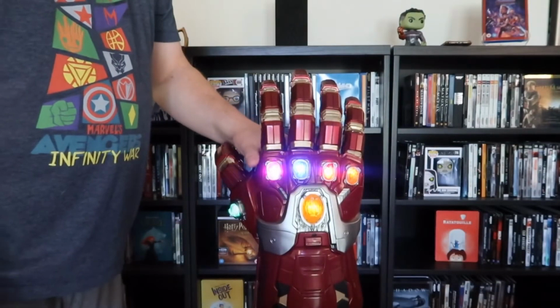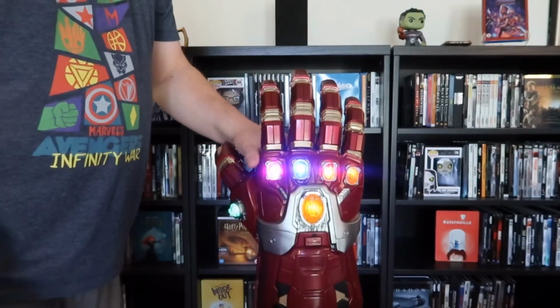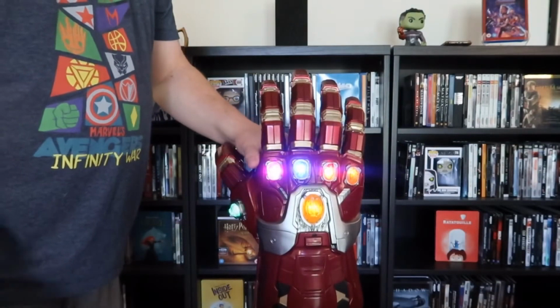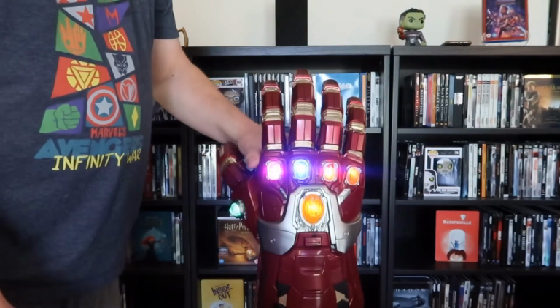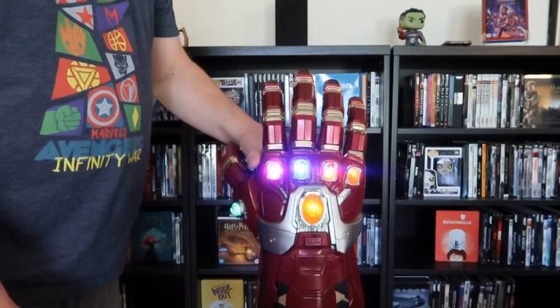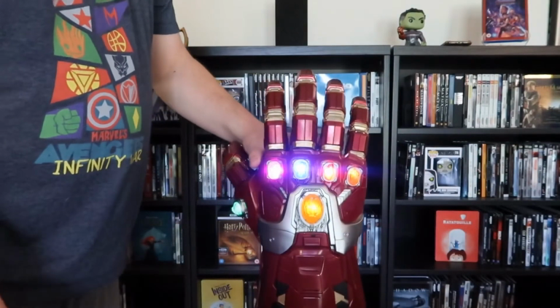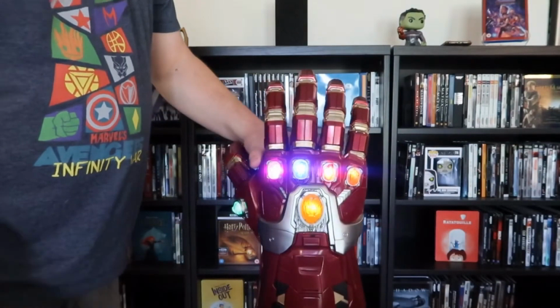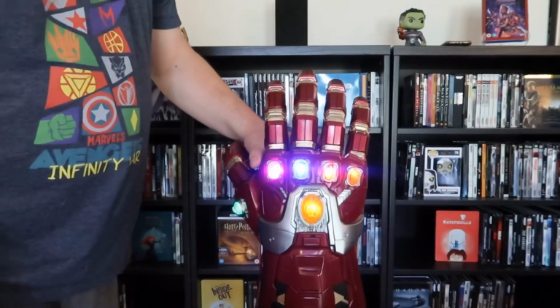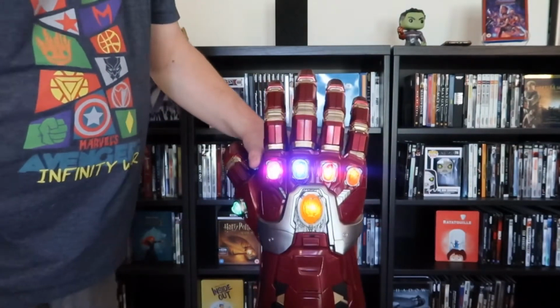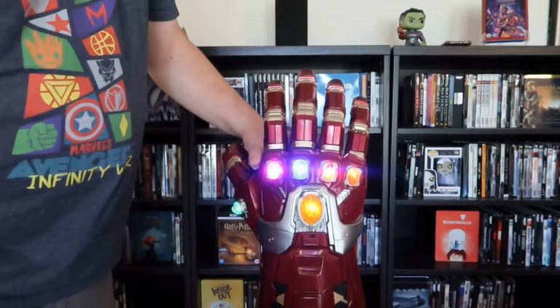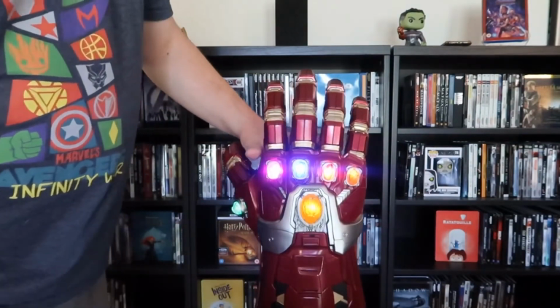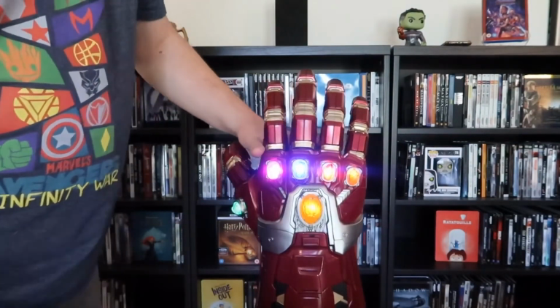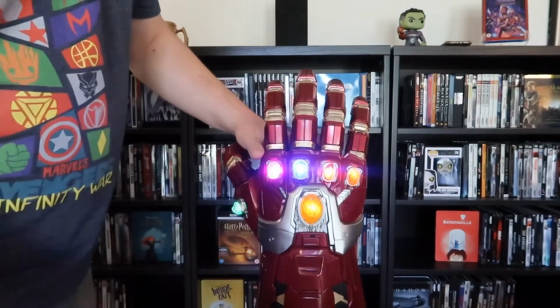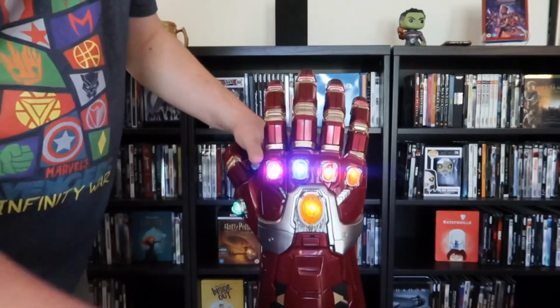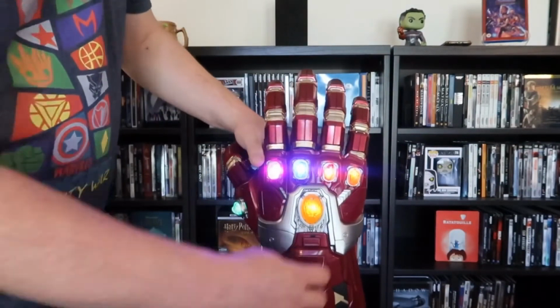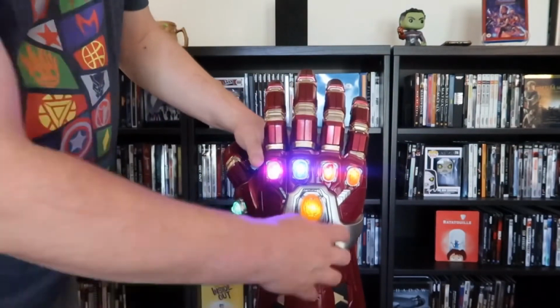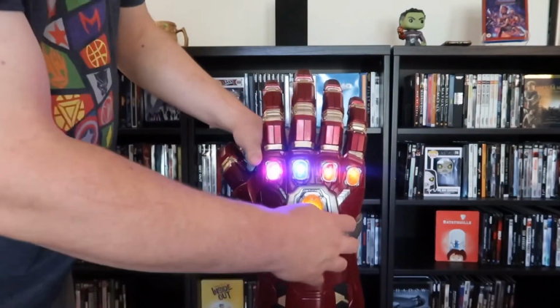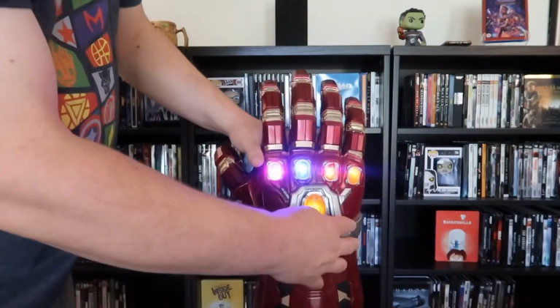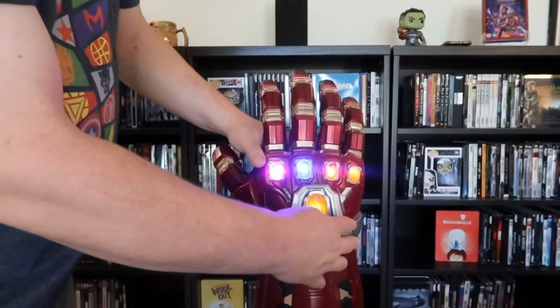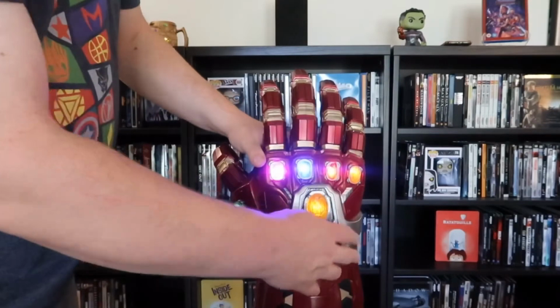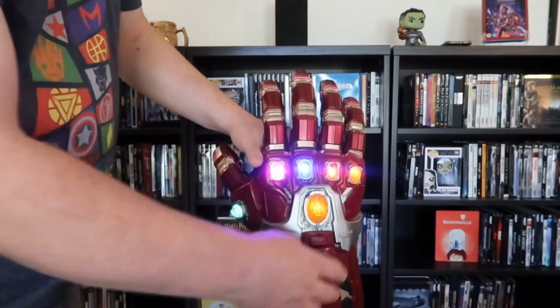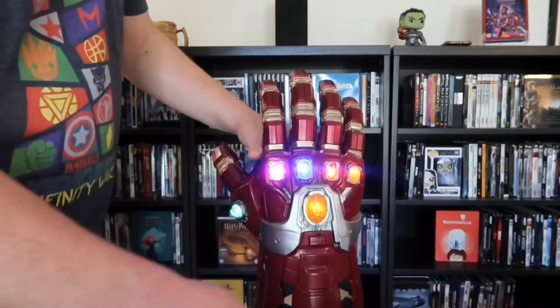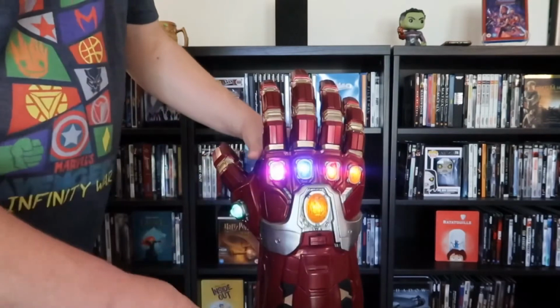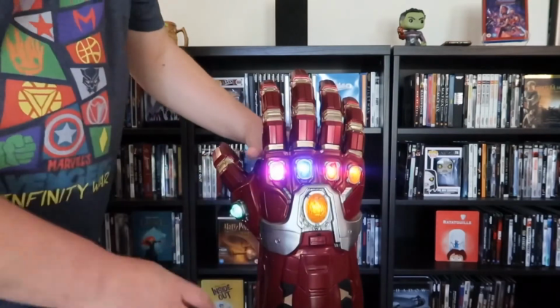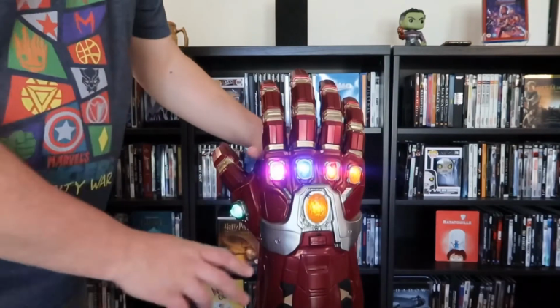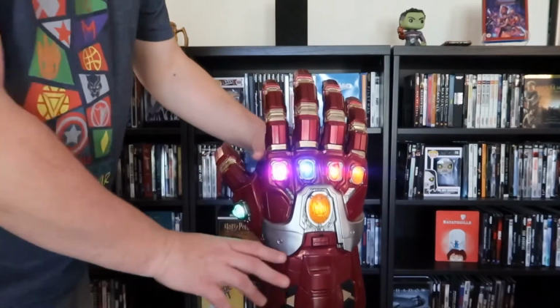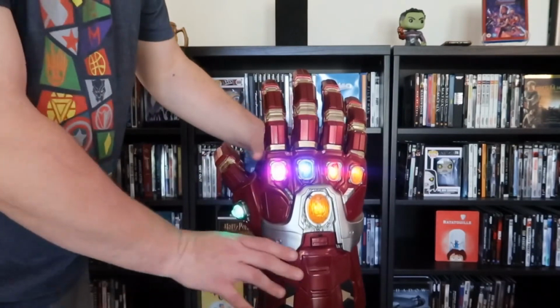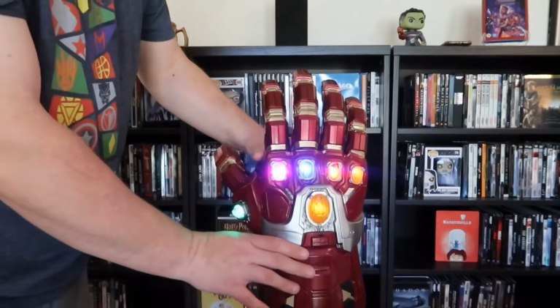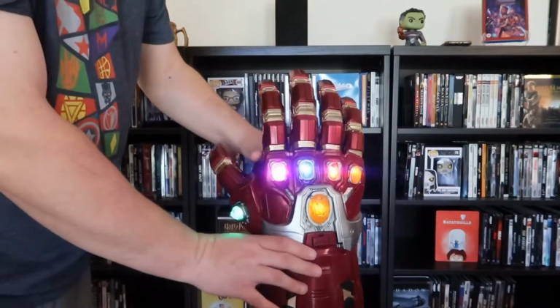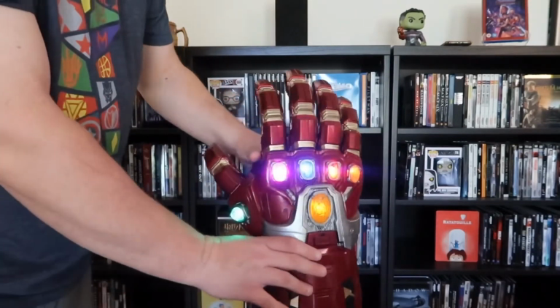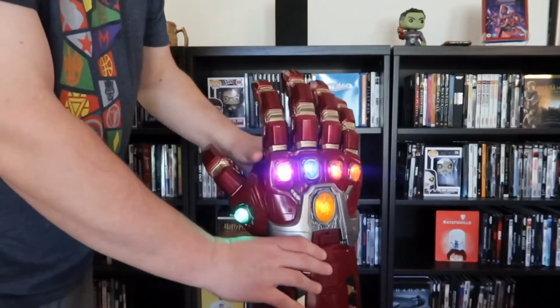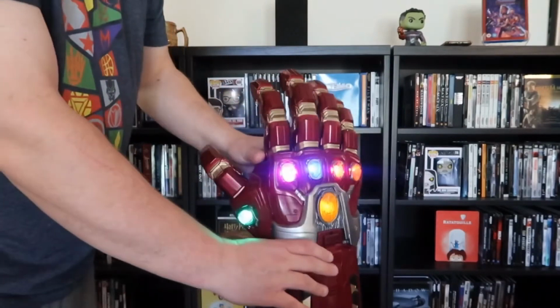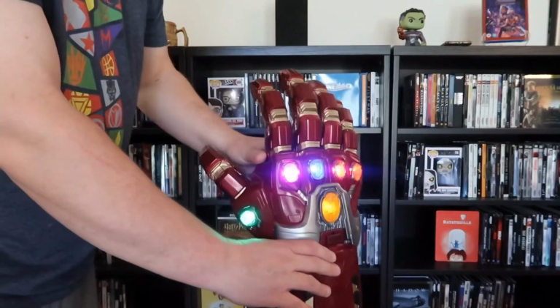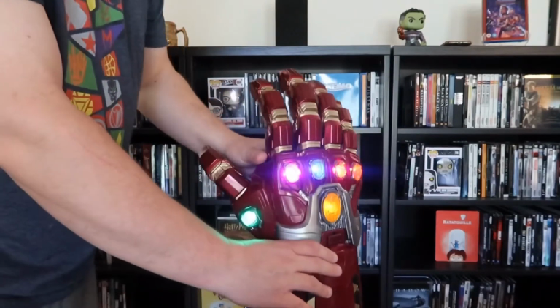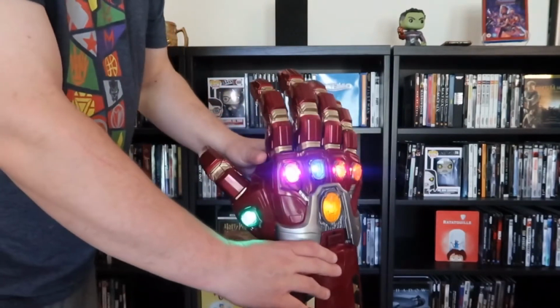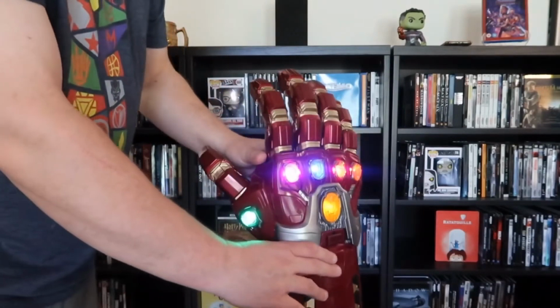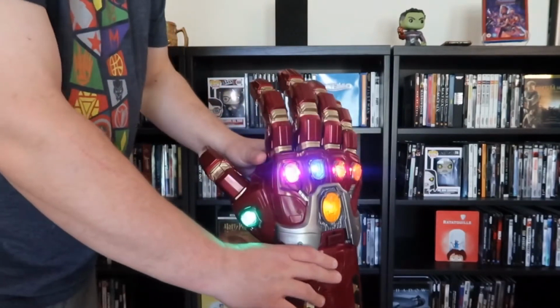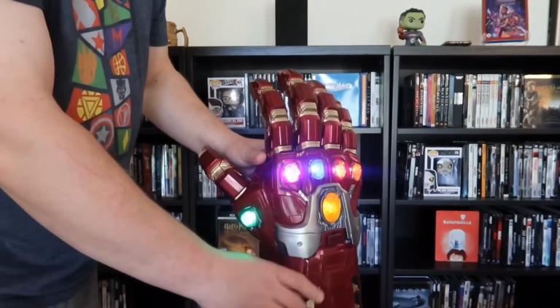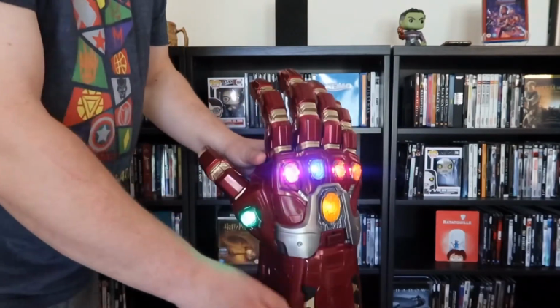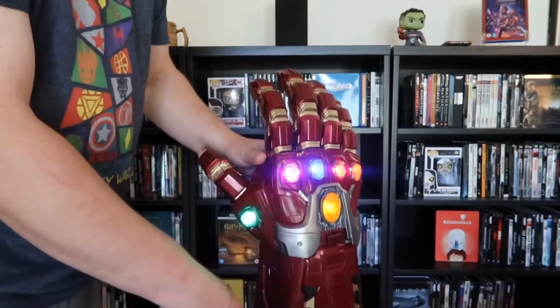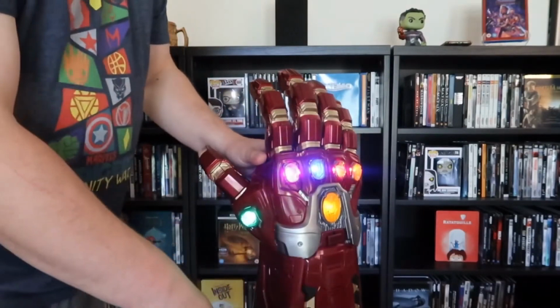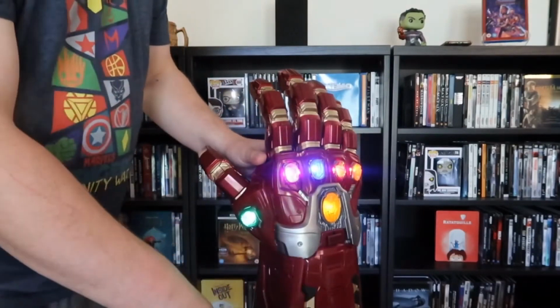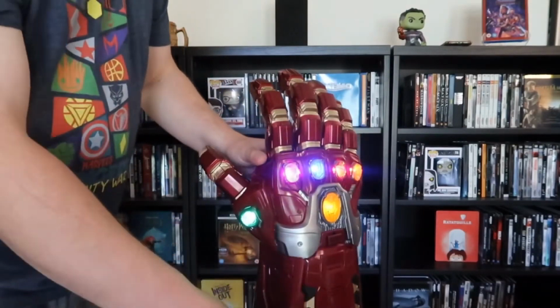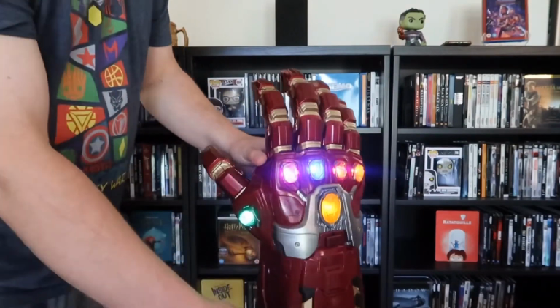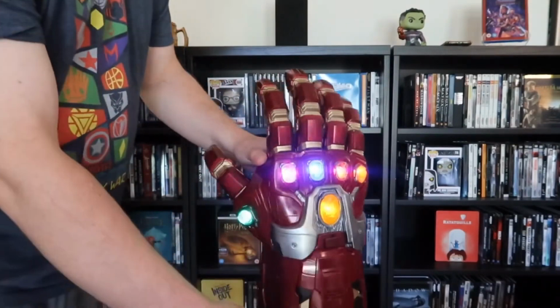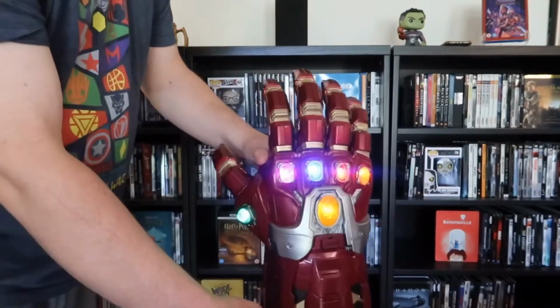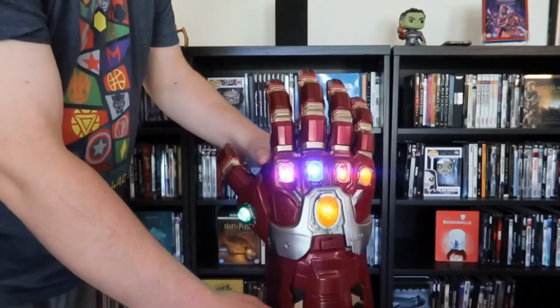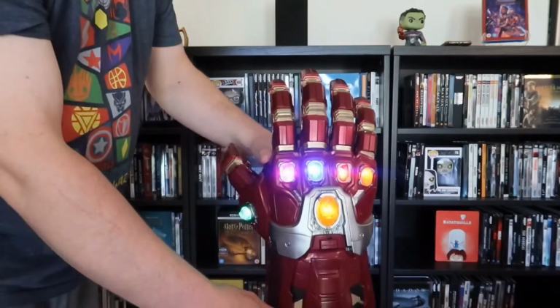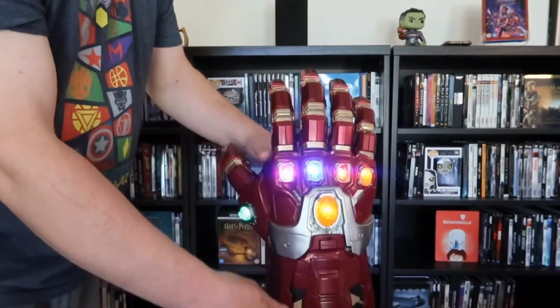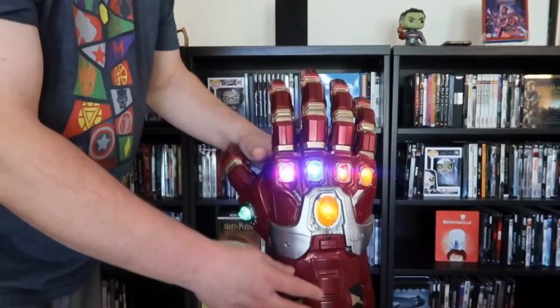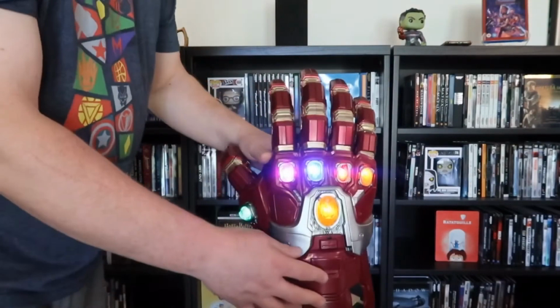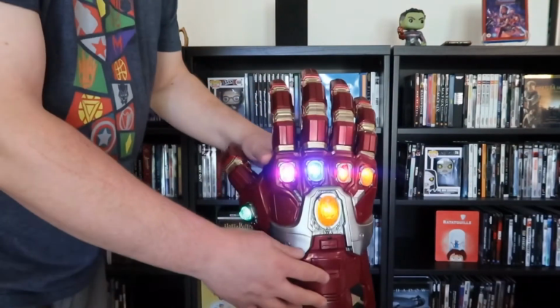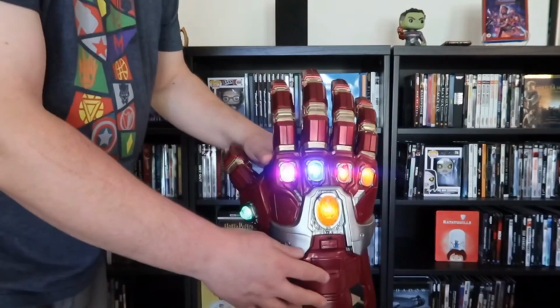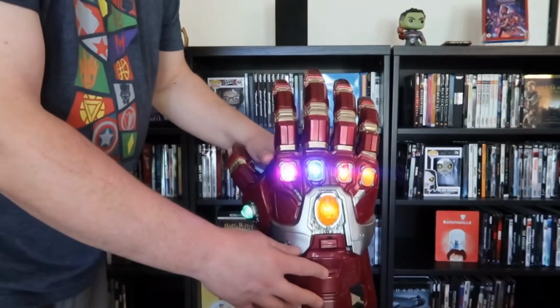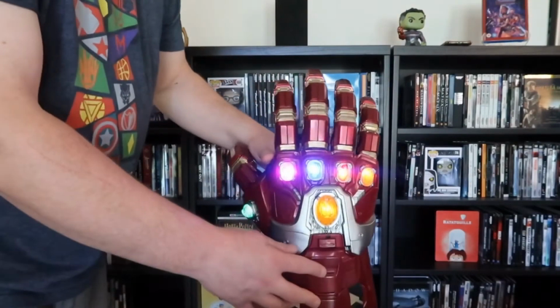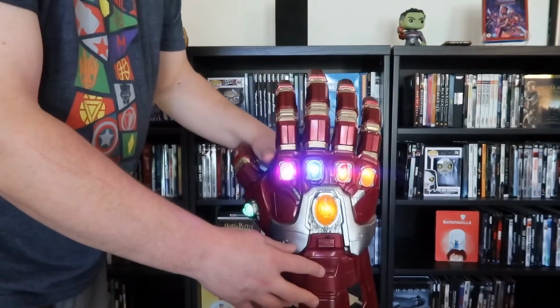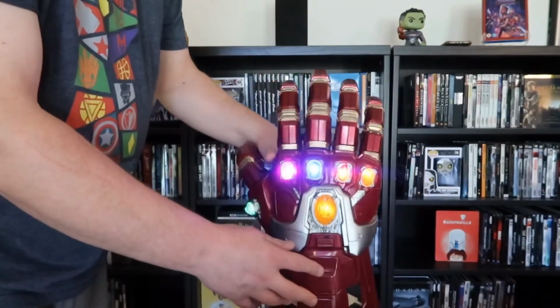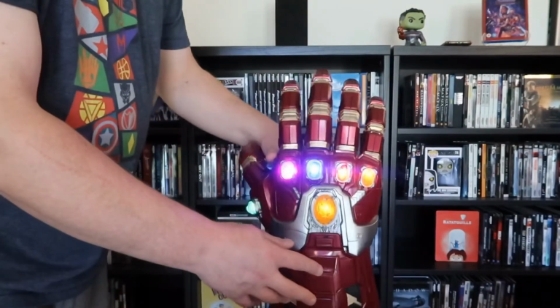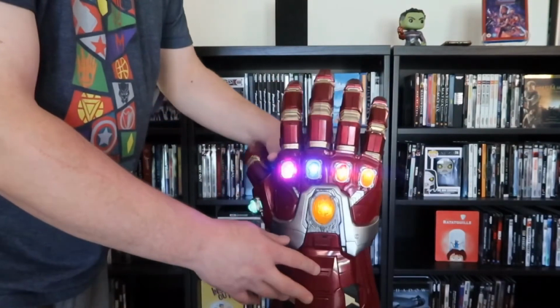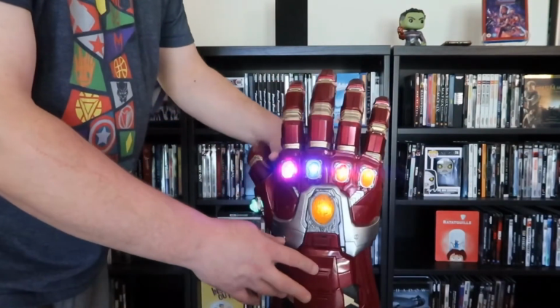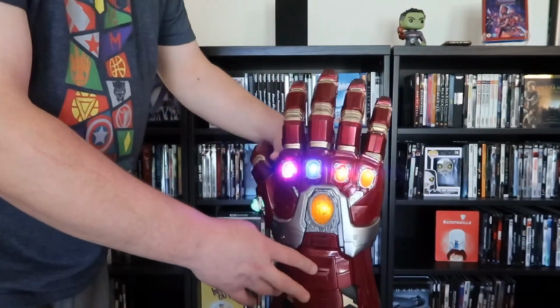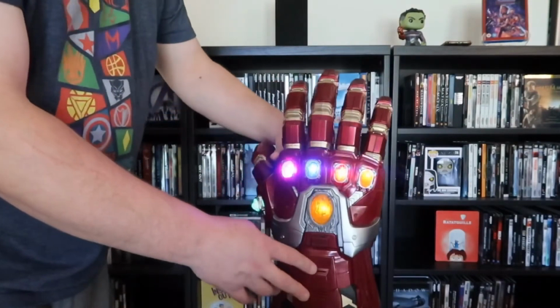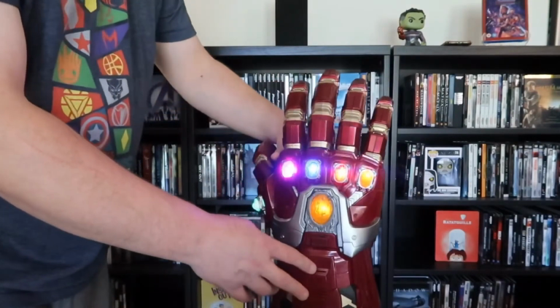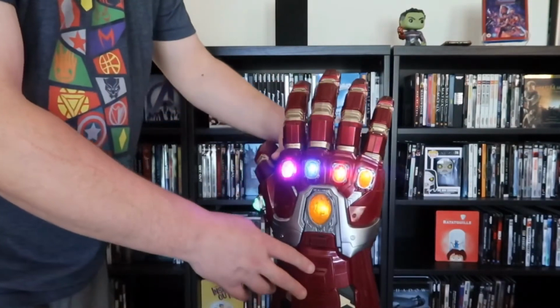Real nice effect. It's different obviously than the Thanos version, but yeah, I'm really digging this one.